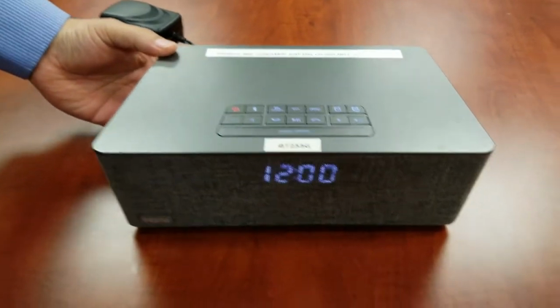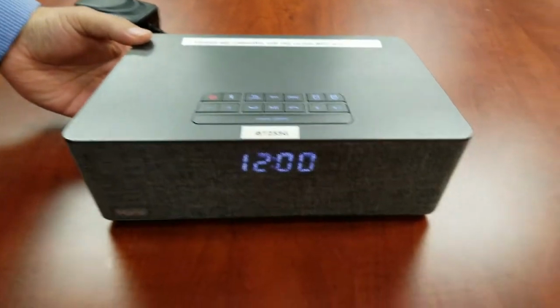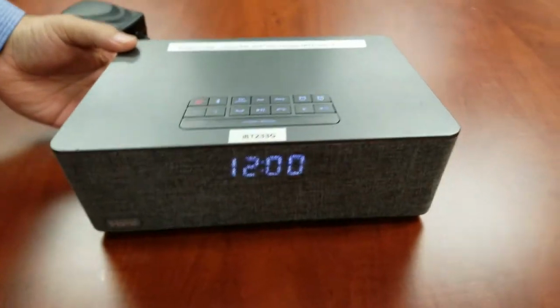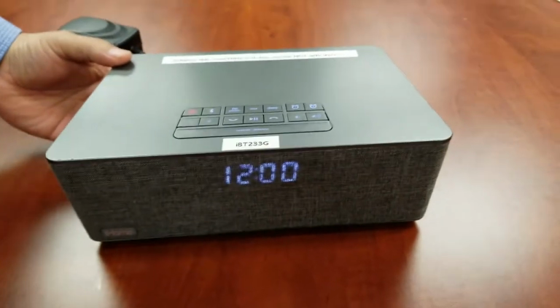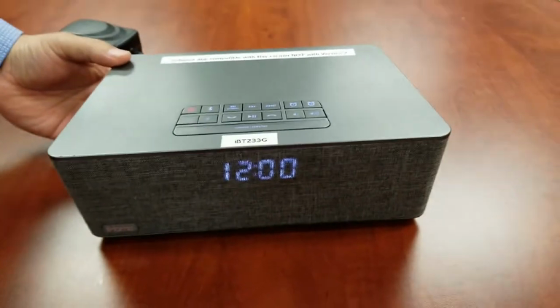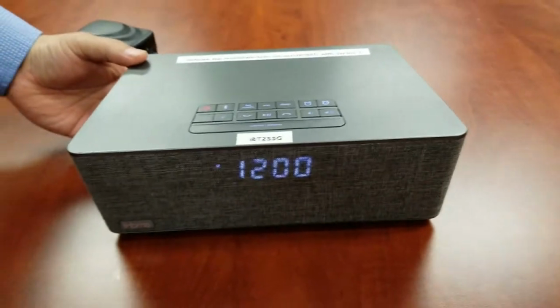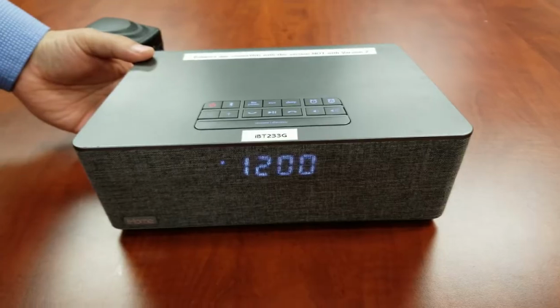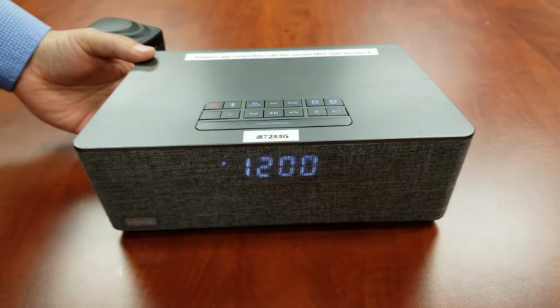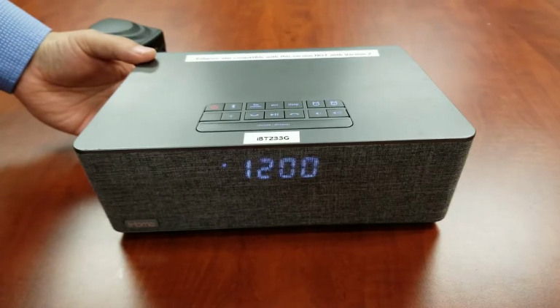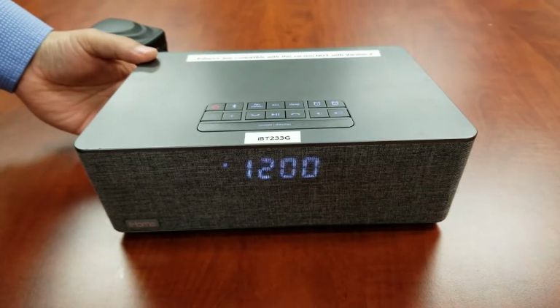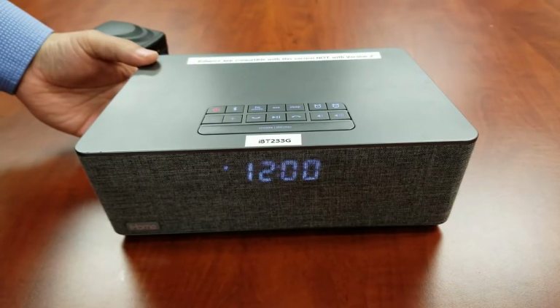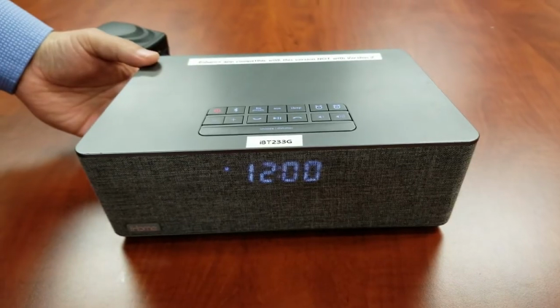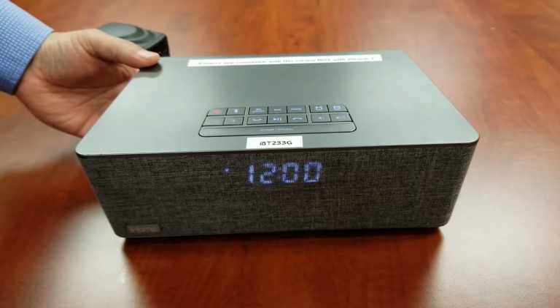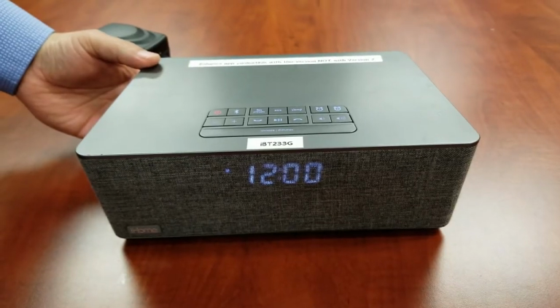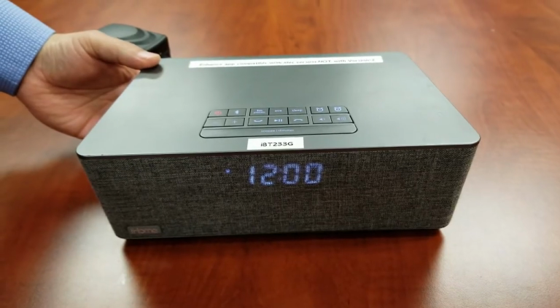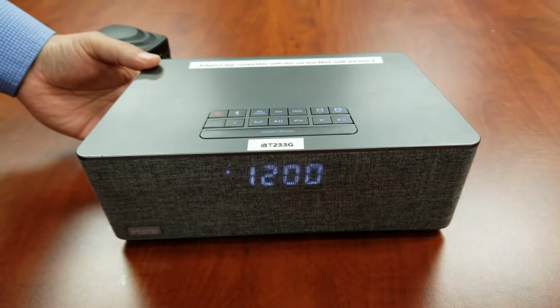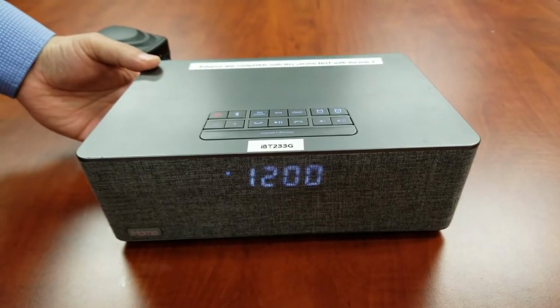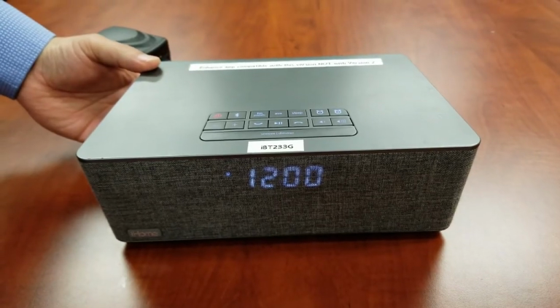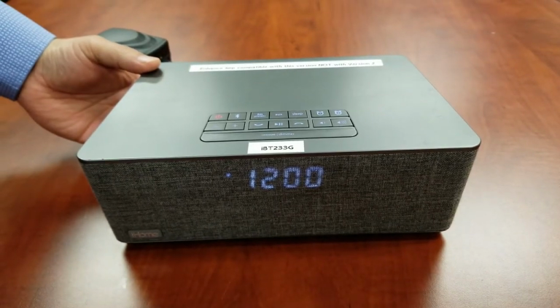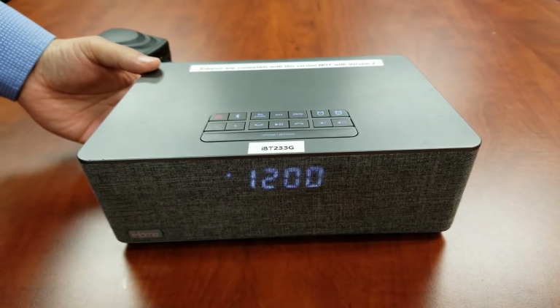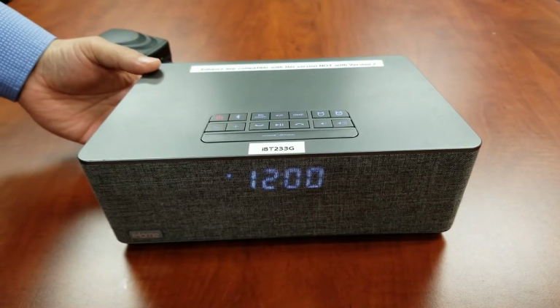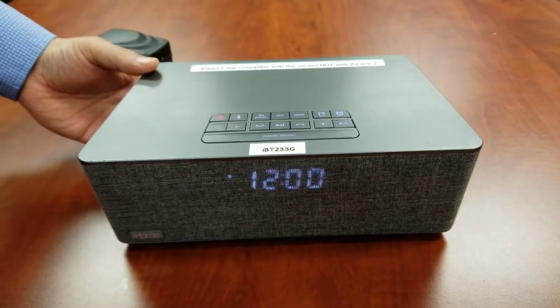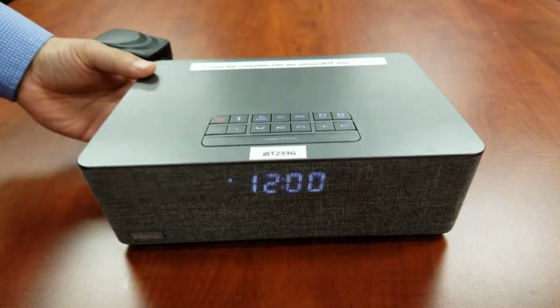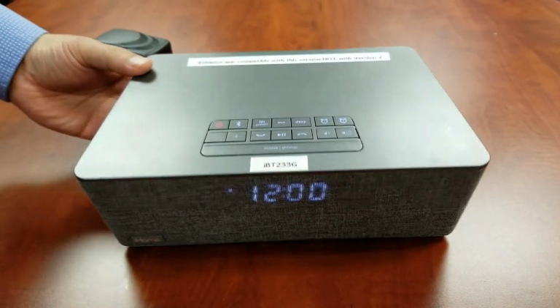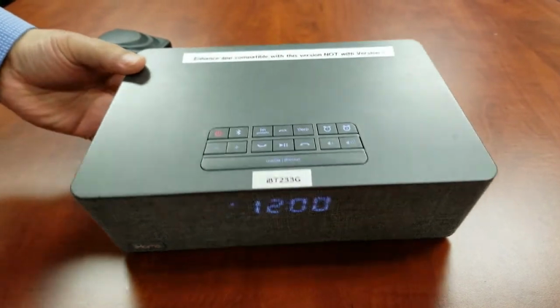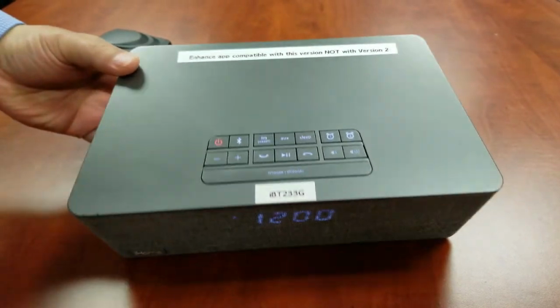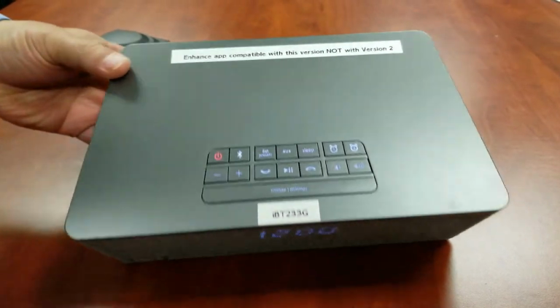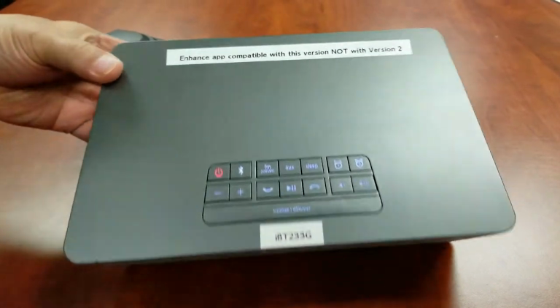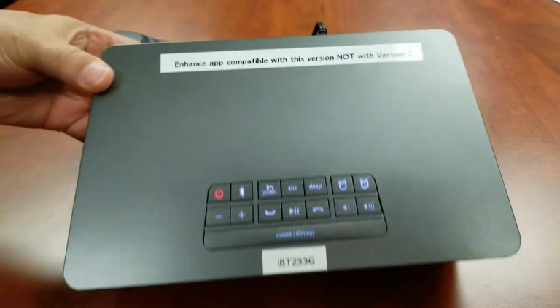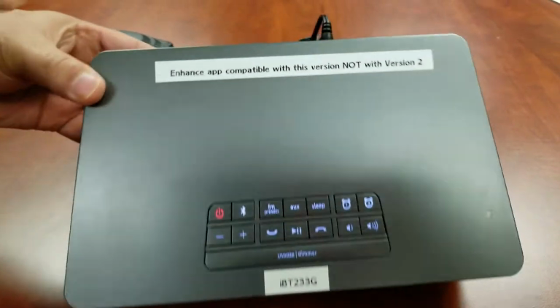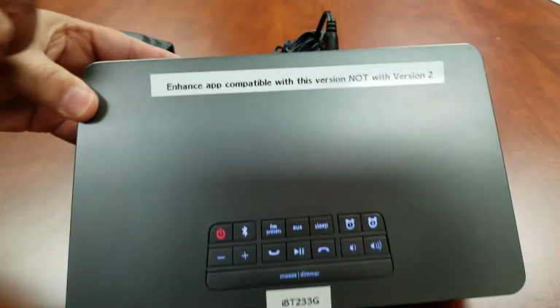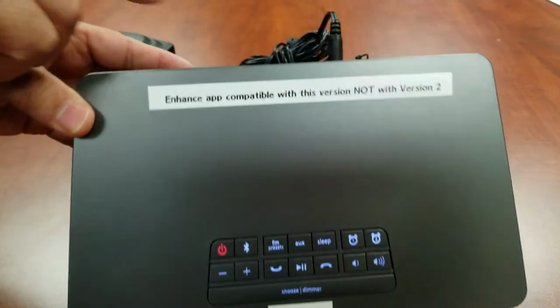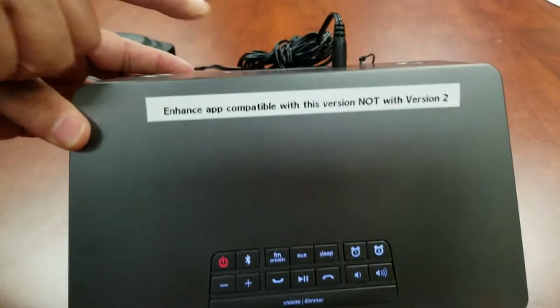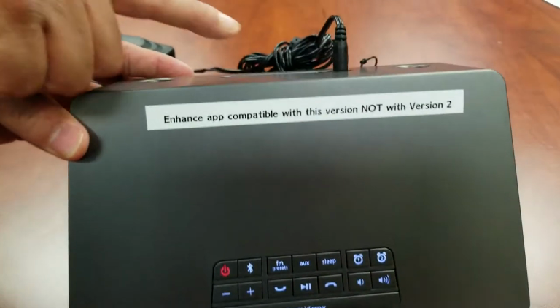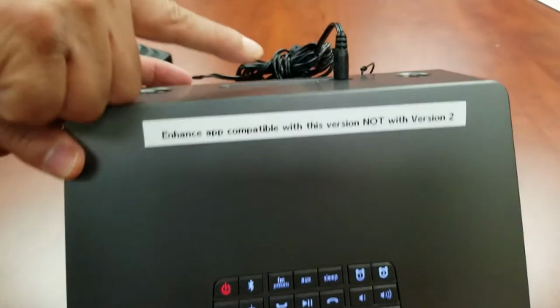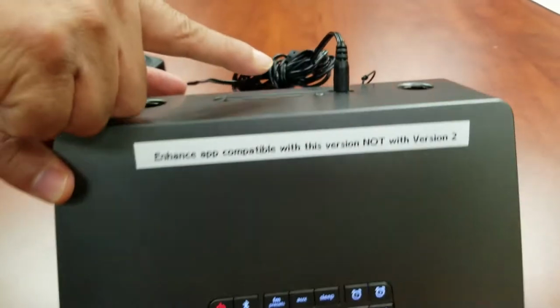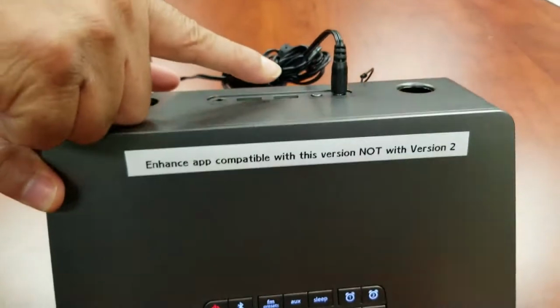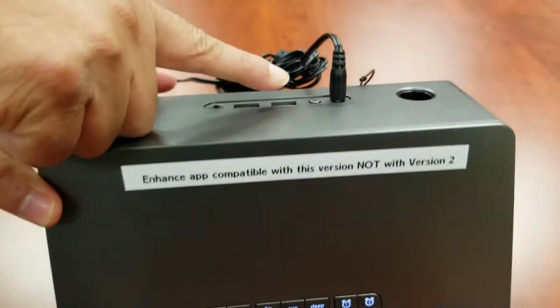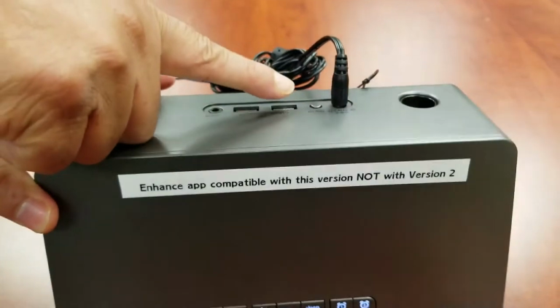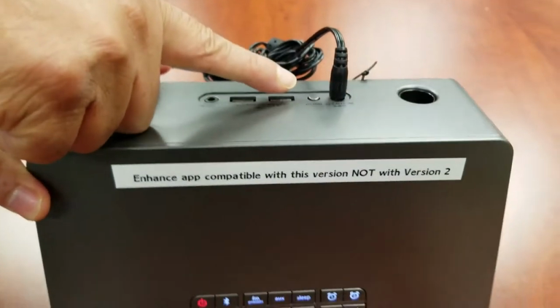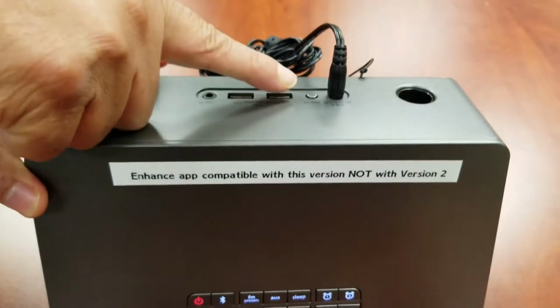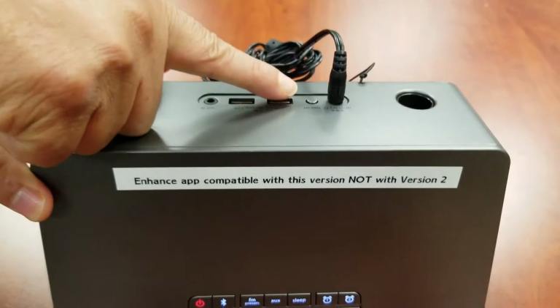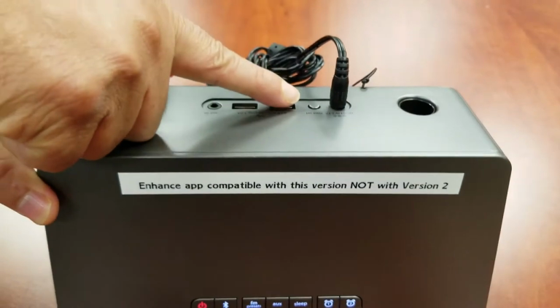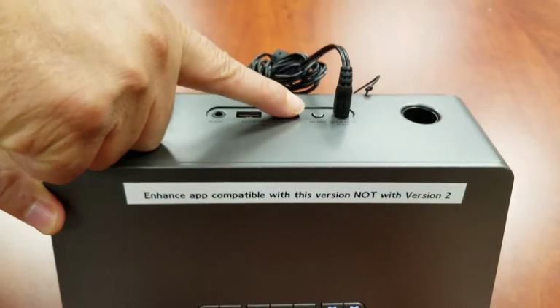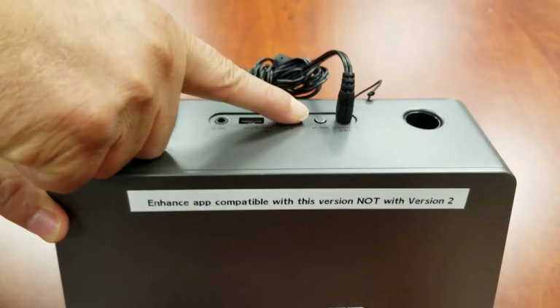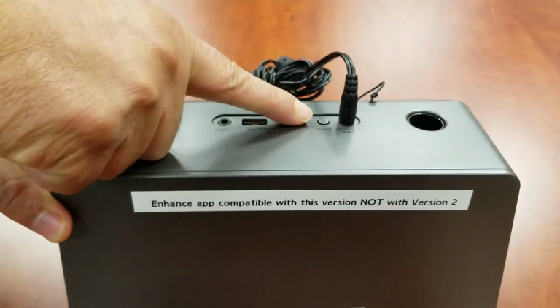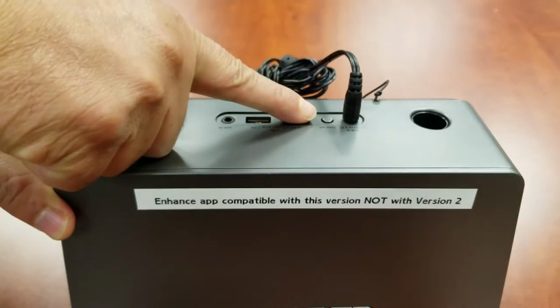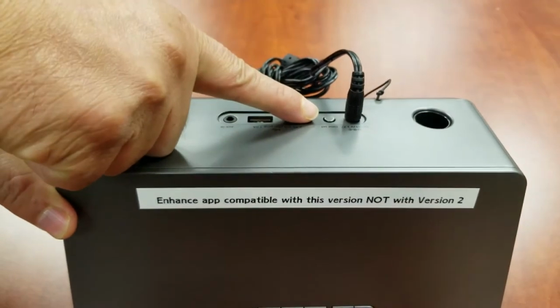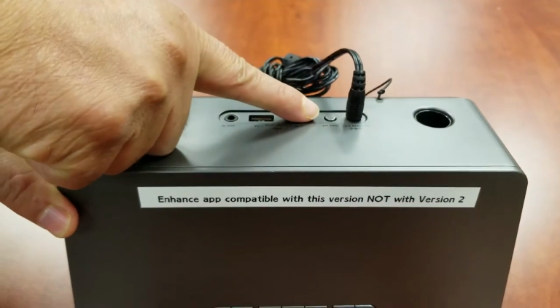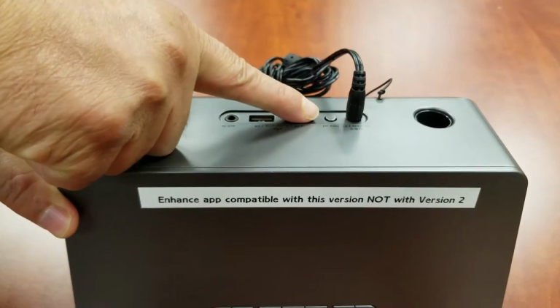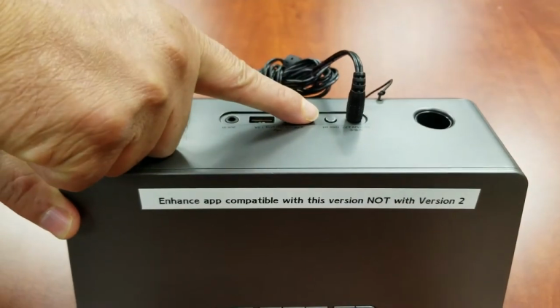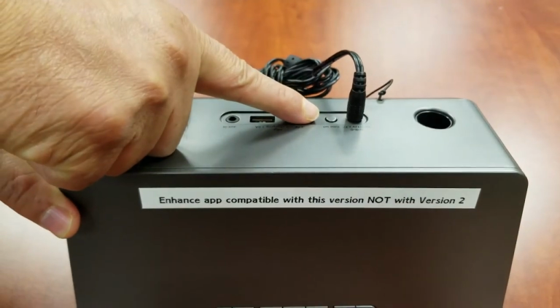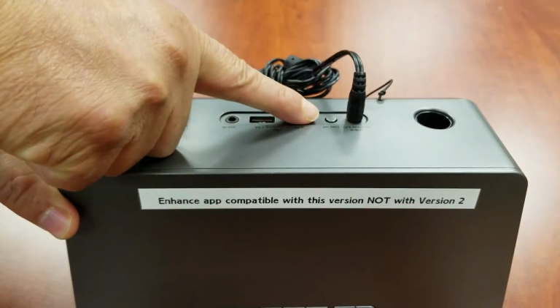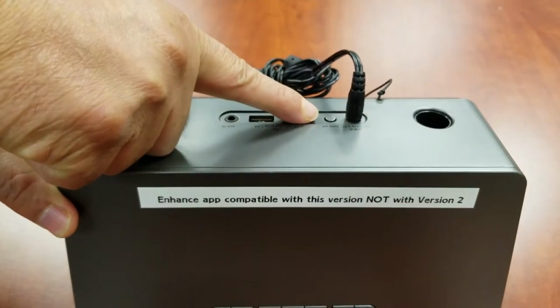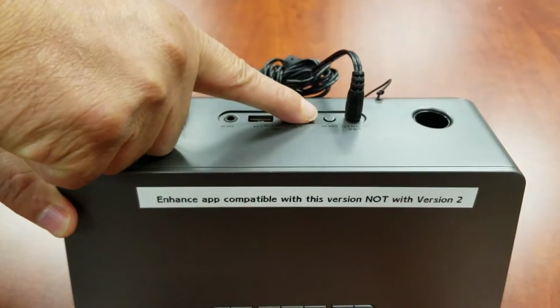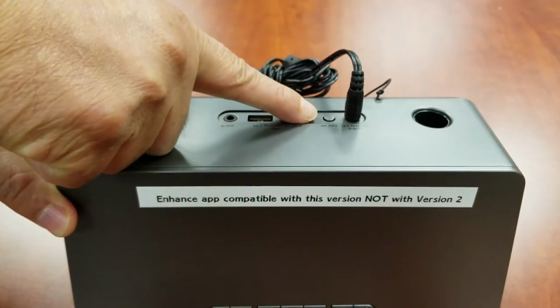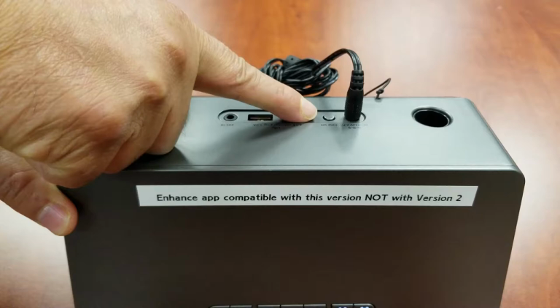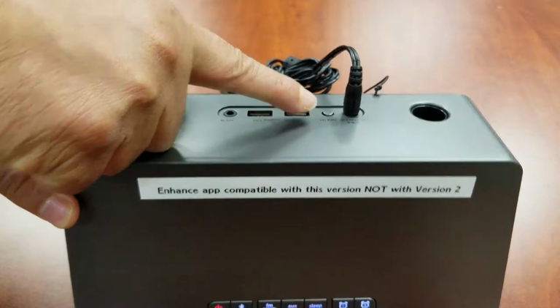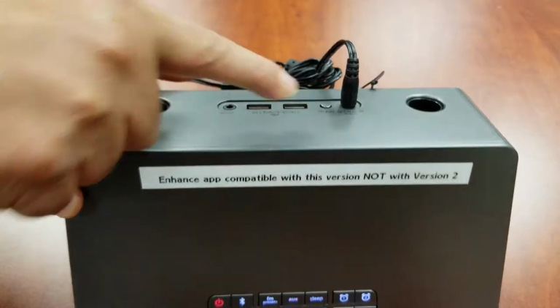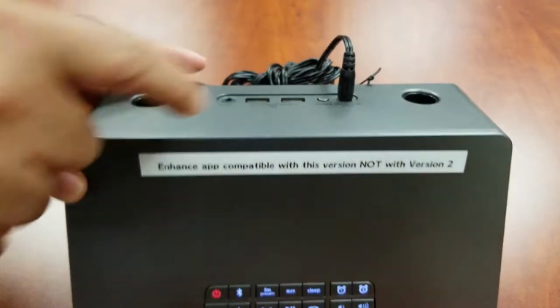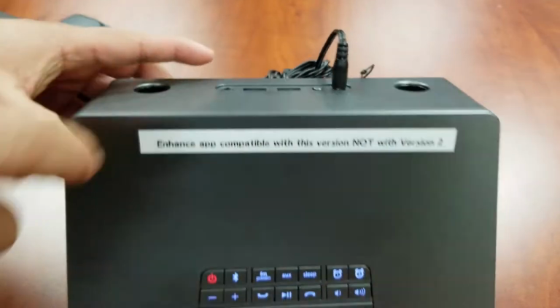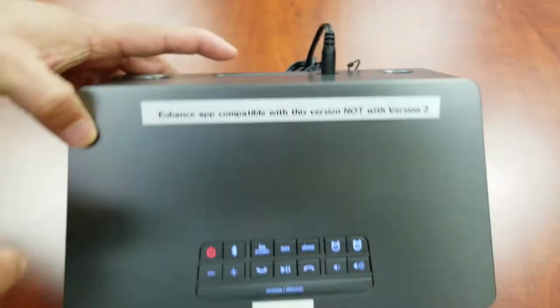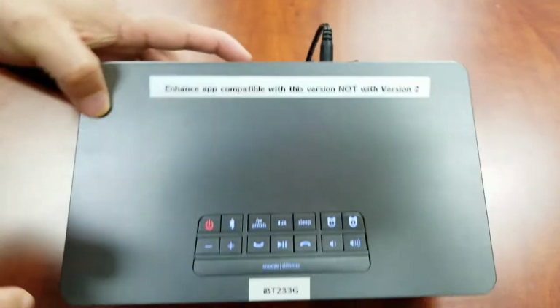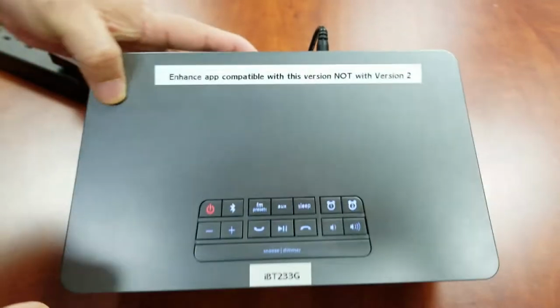Press and hold the time set button located on the back of the unit for two seconds until the clock display flashes and you hear a beep.